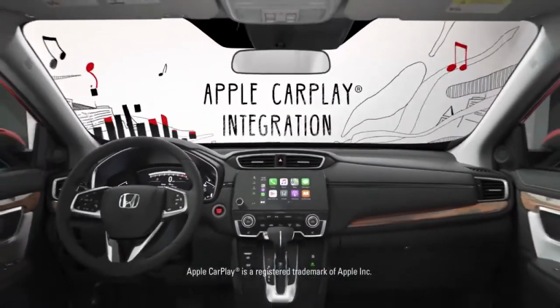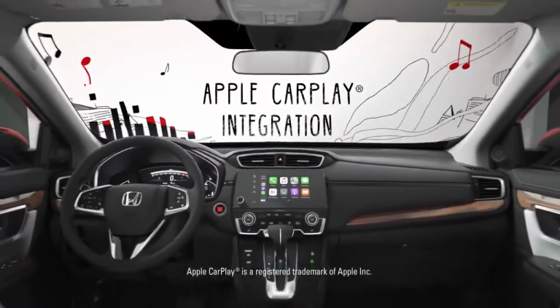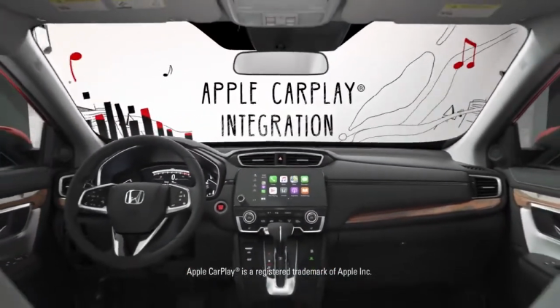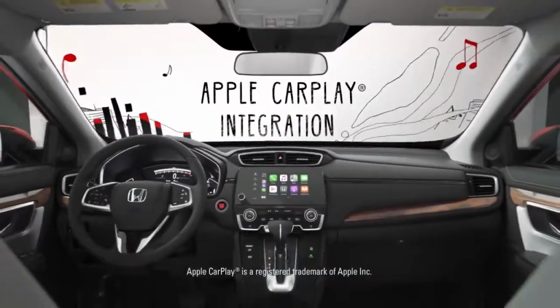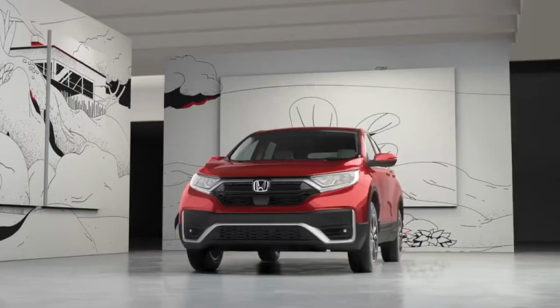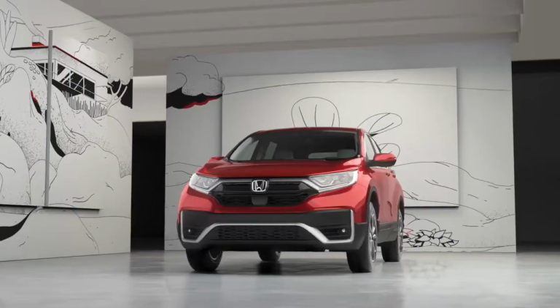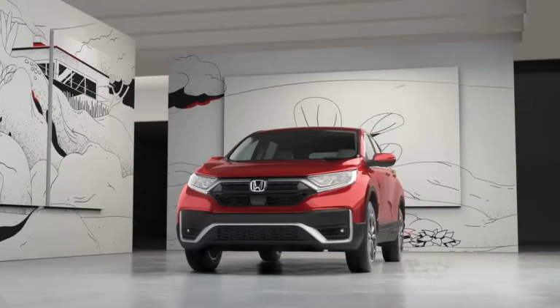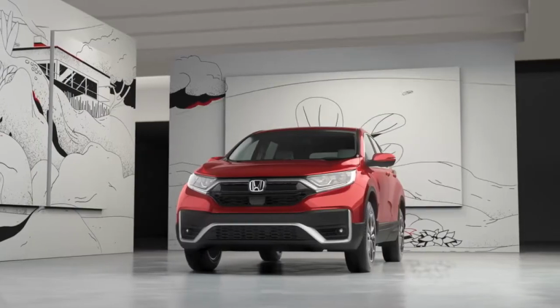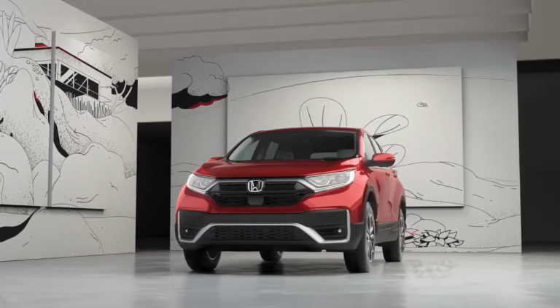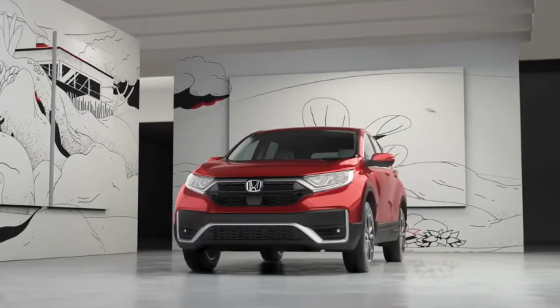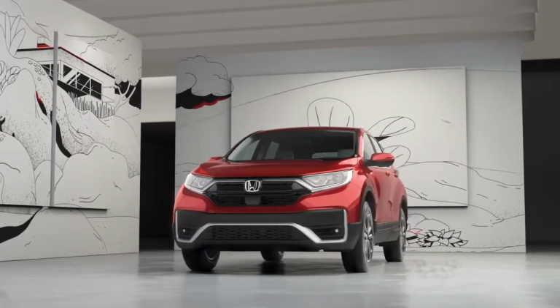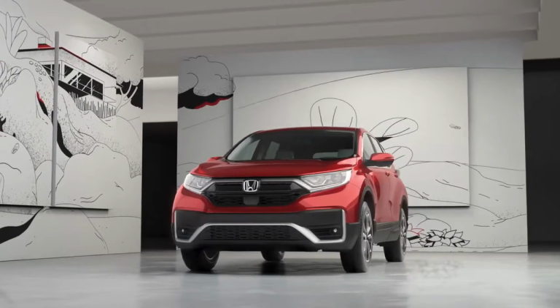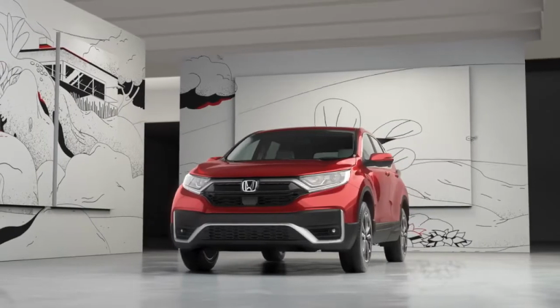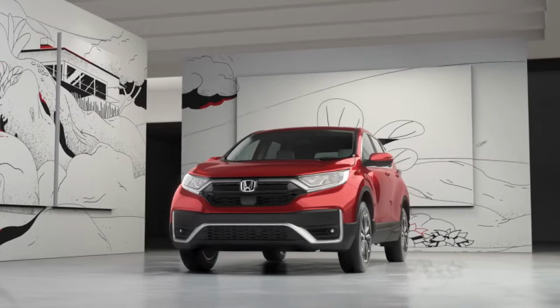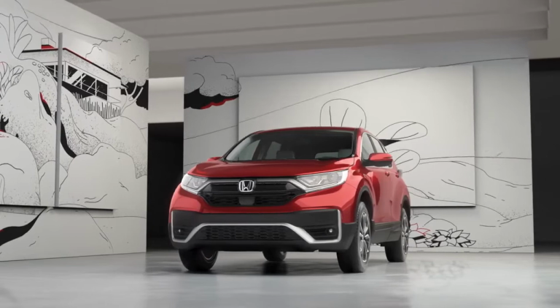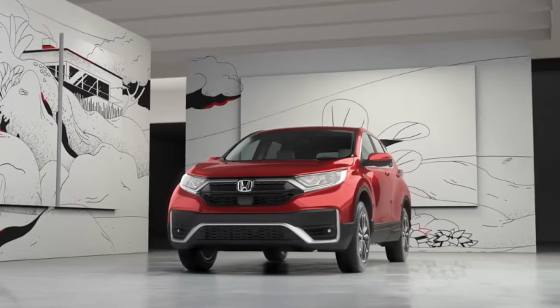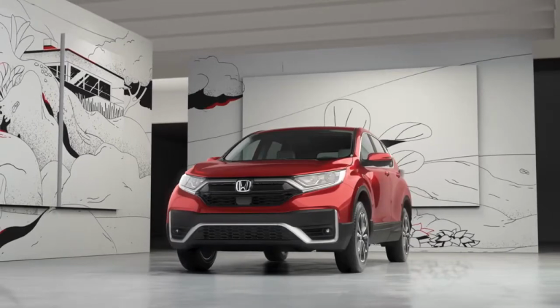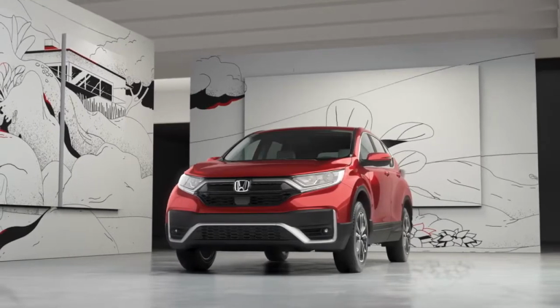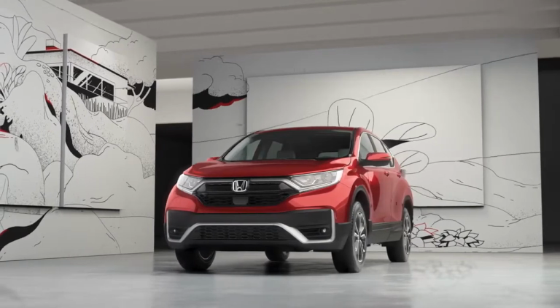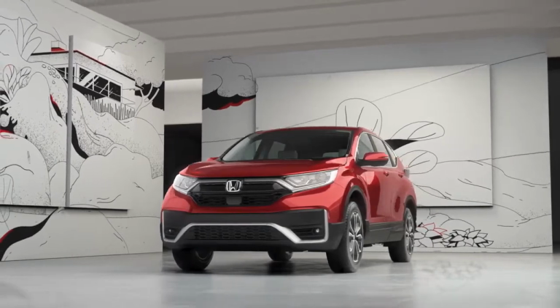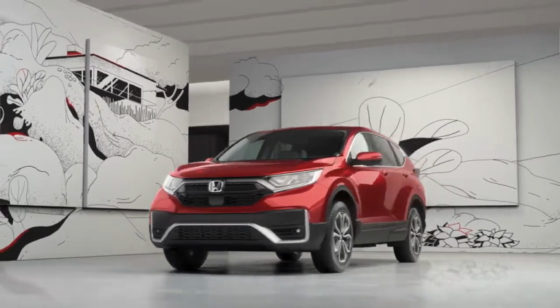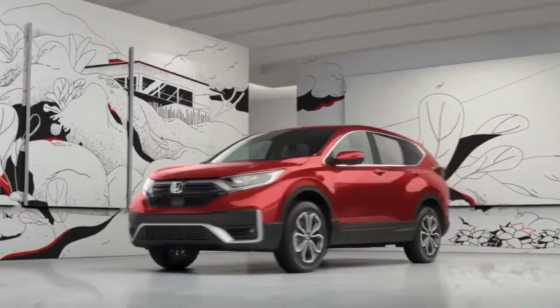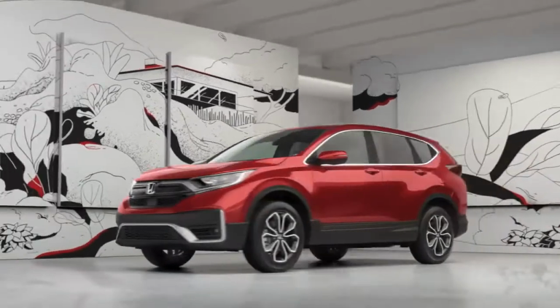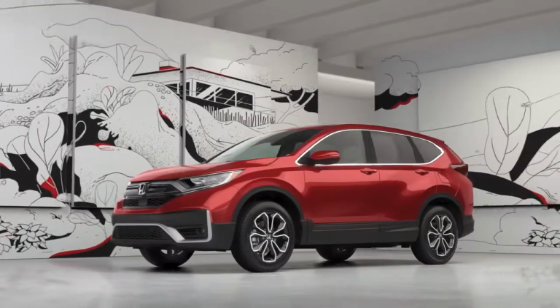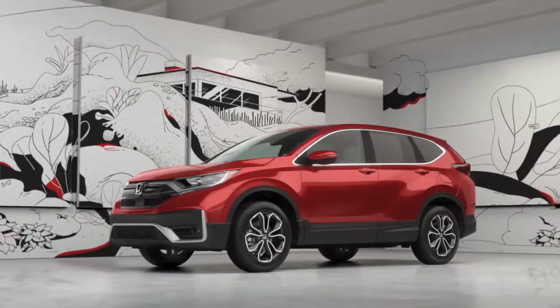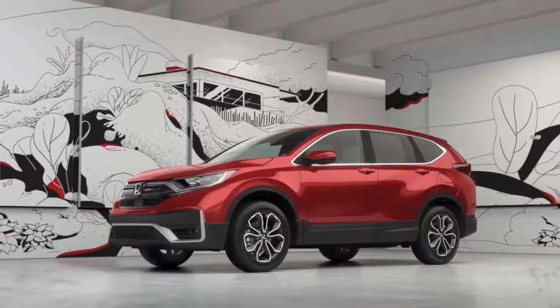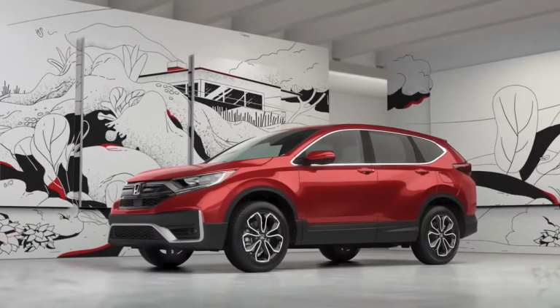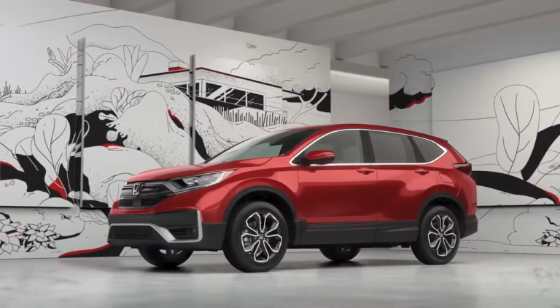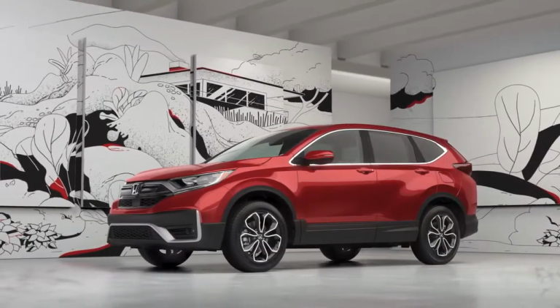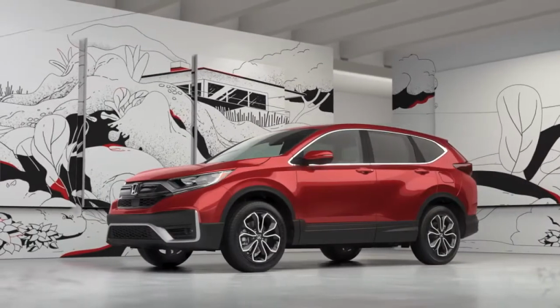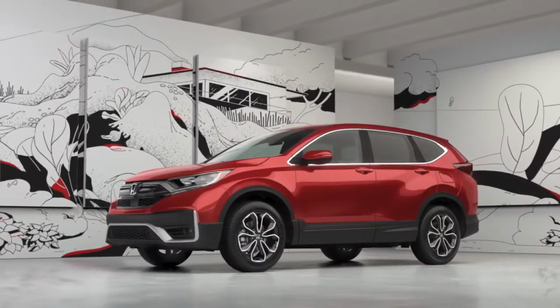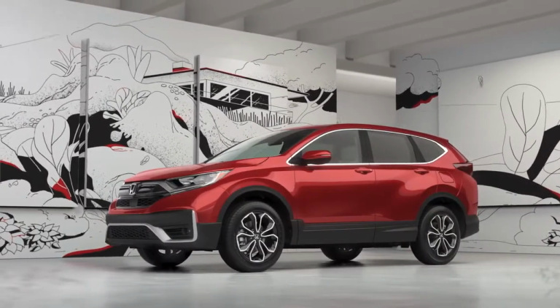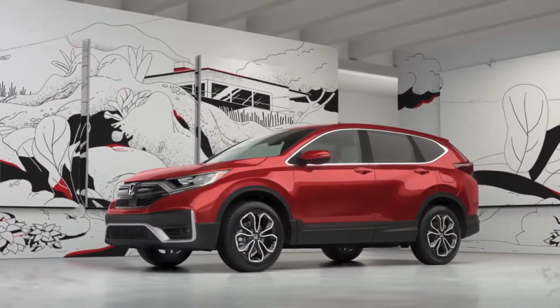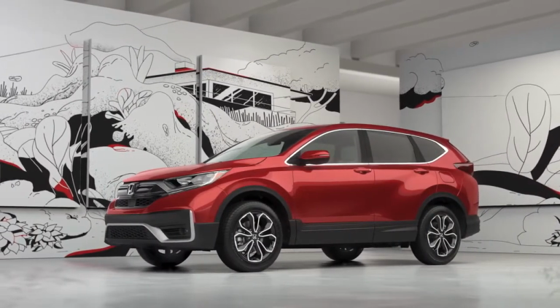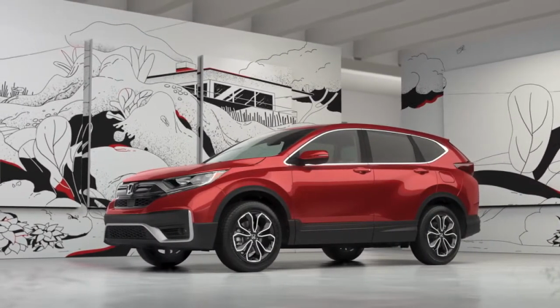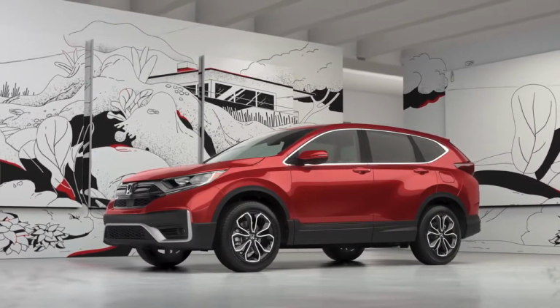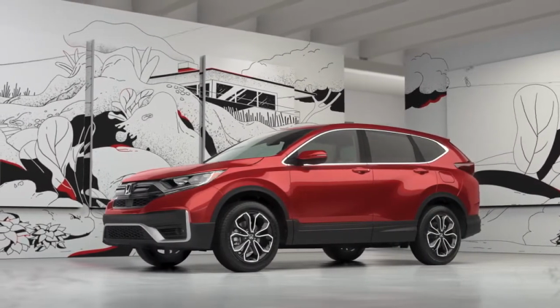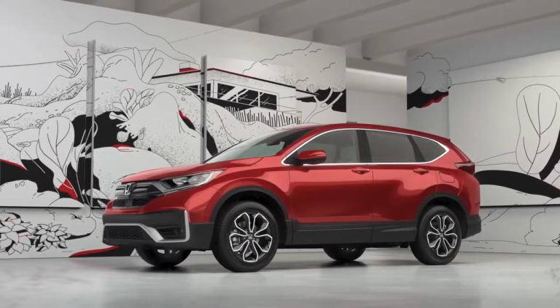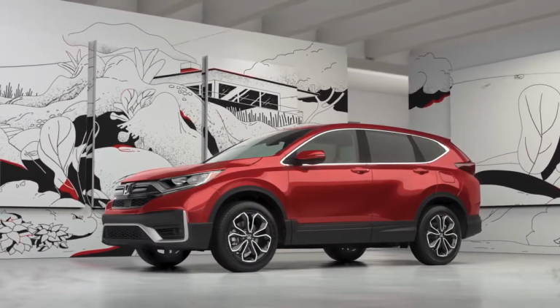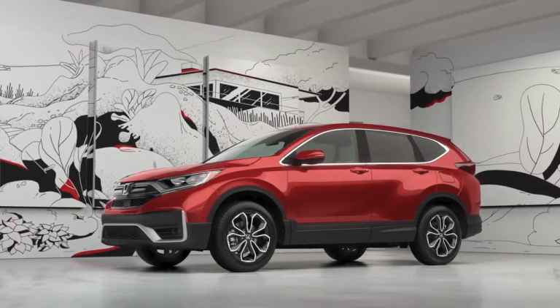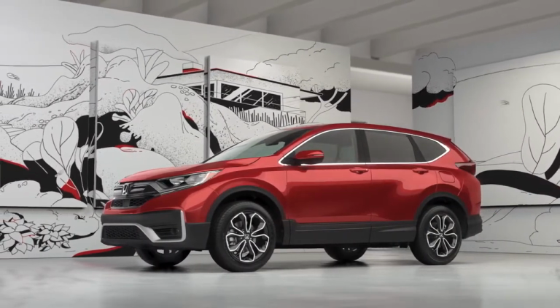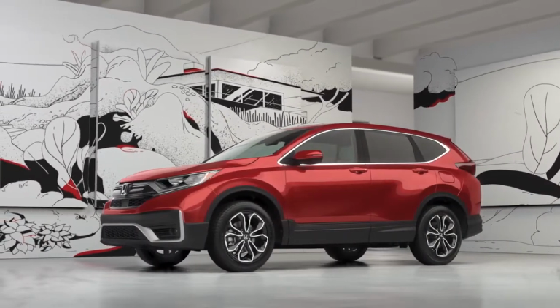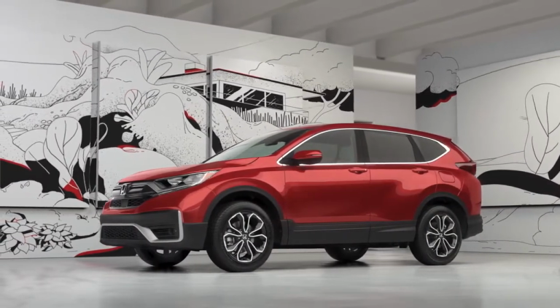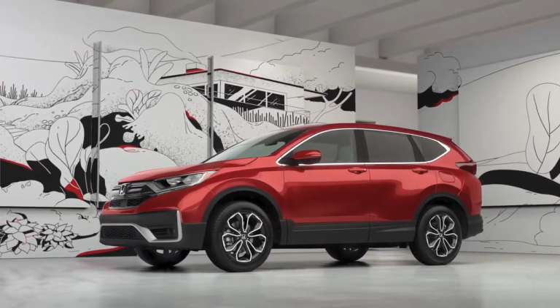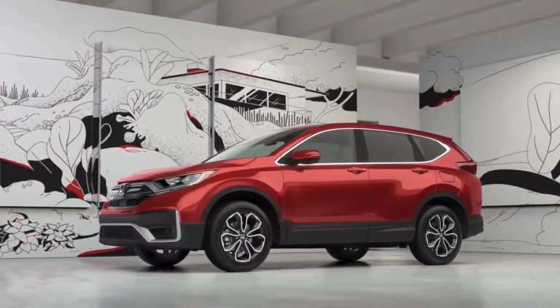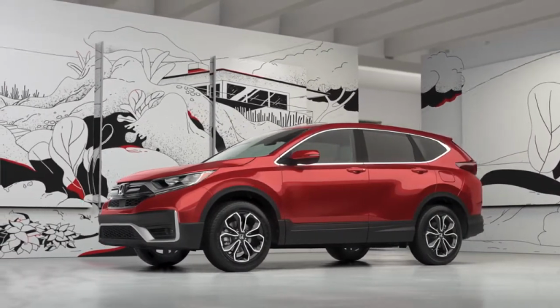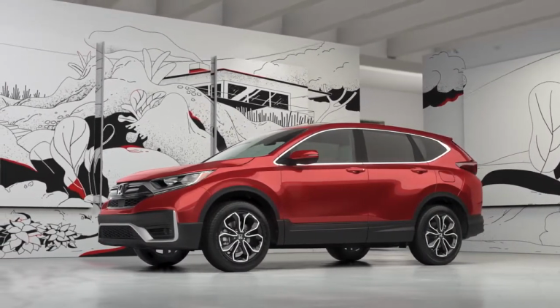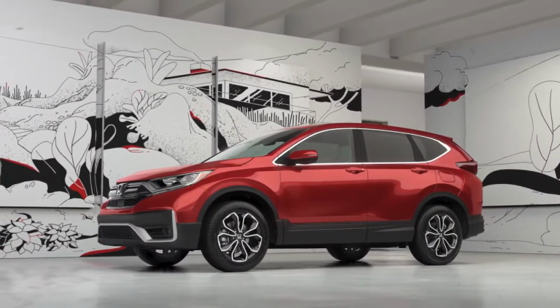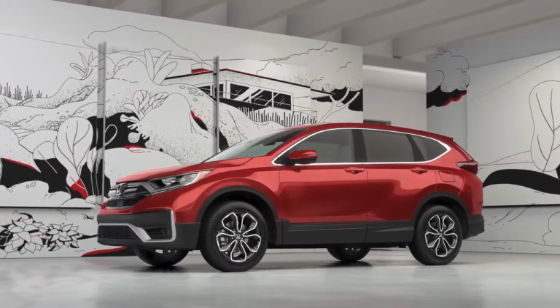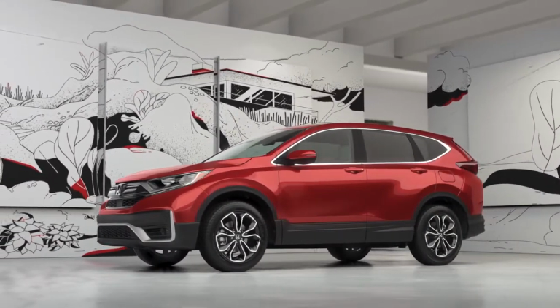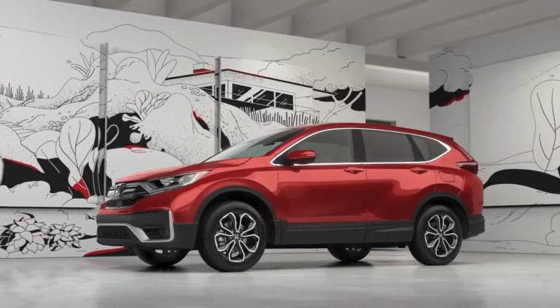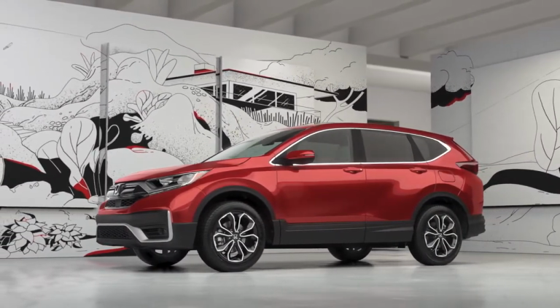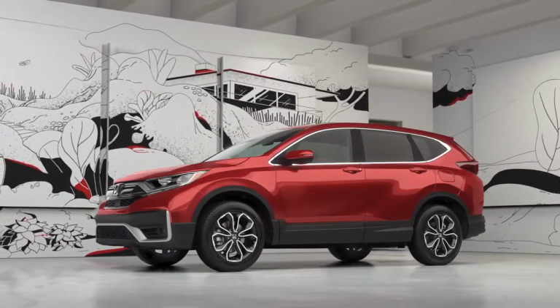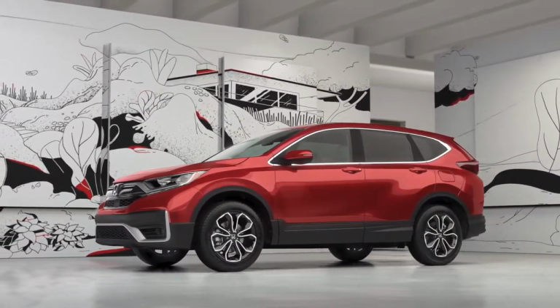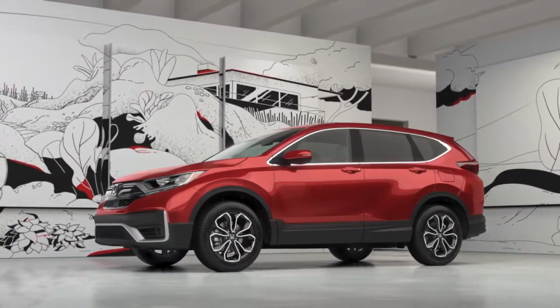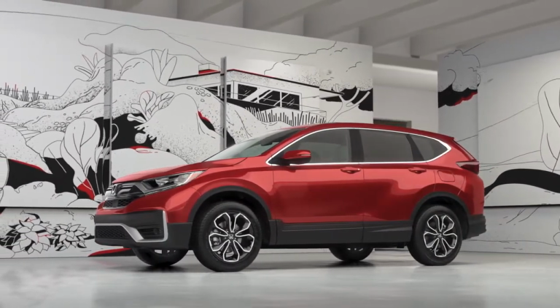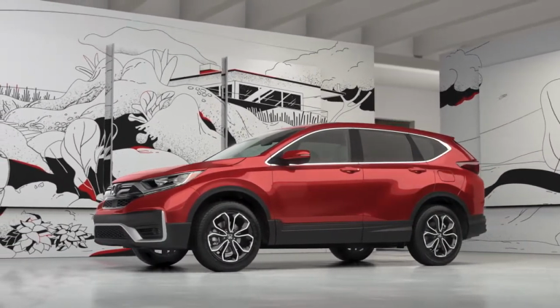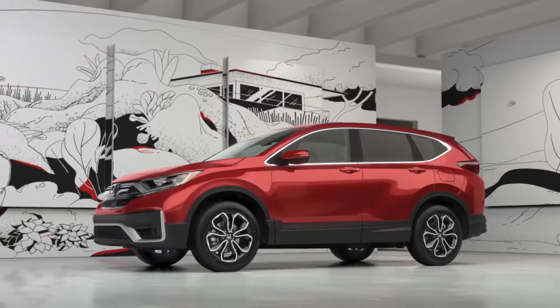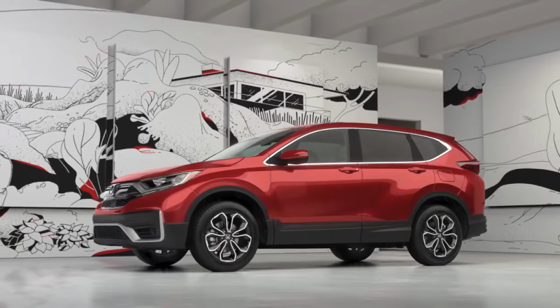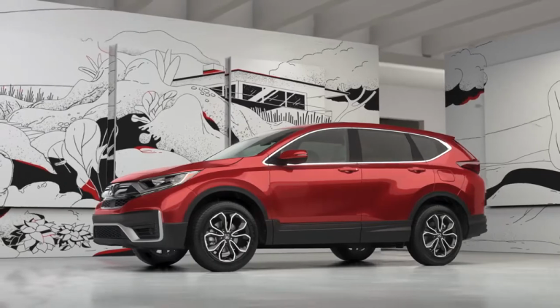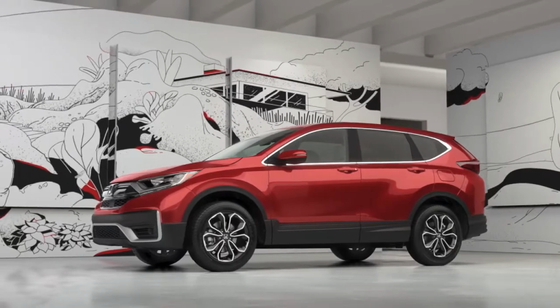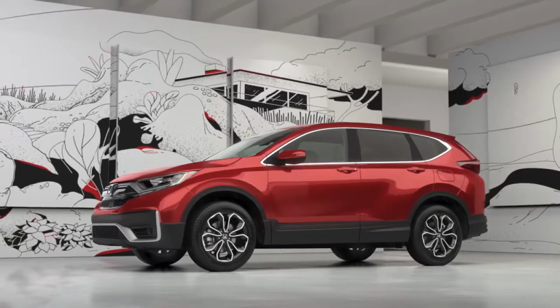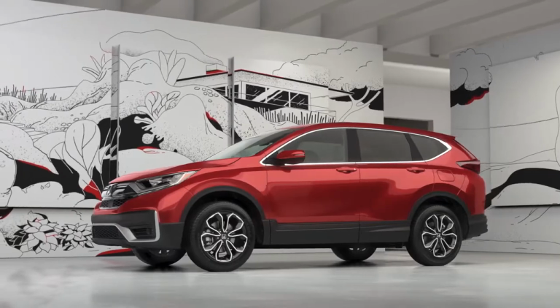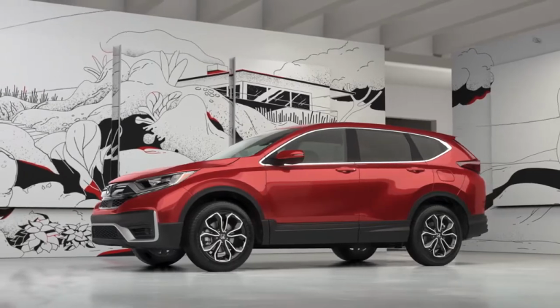And the best part is, in the CR-V, premium is standard. Visit your Honda dealer and test drive the CR-V EX today.